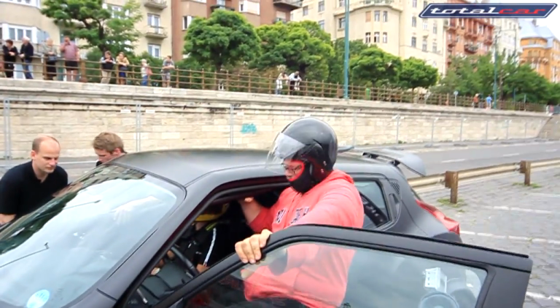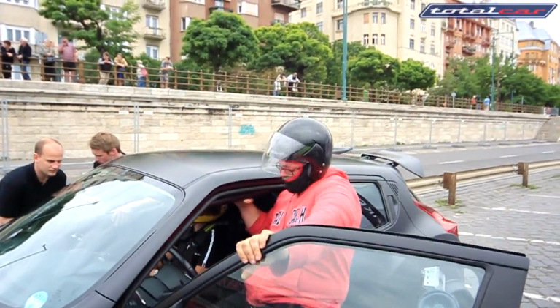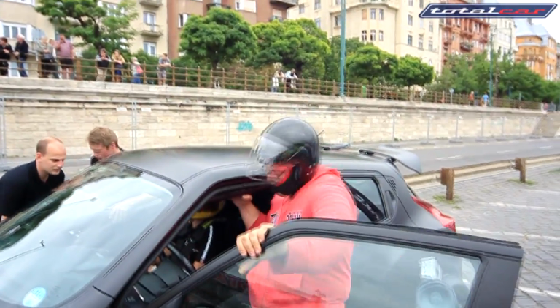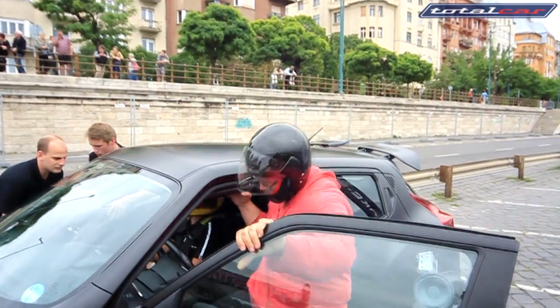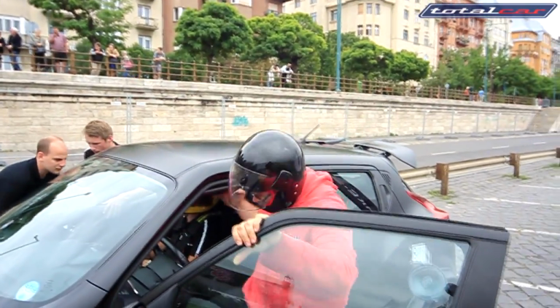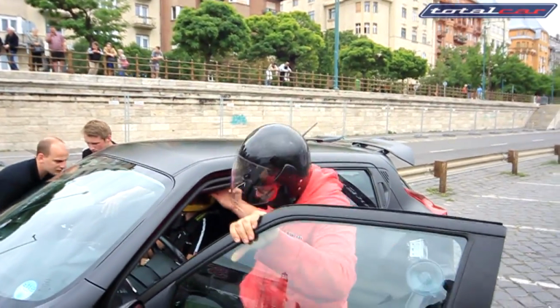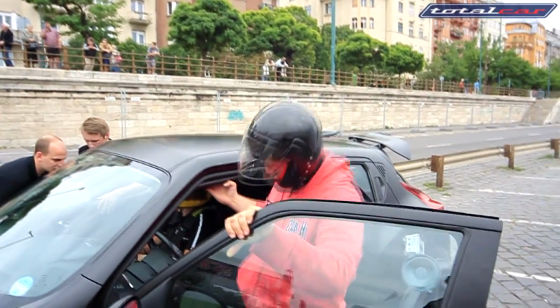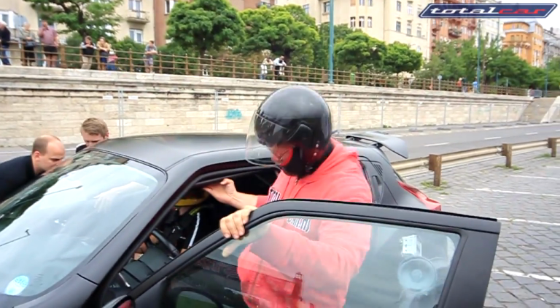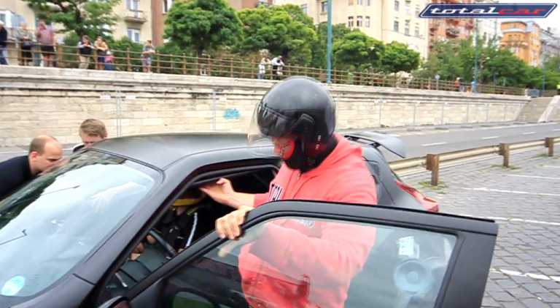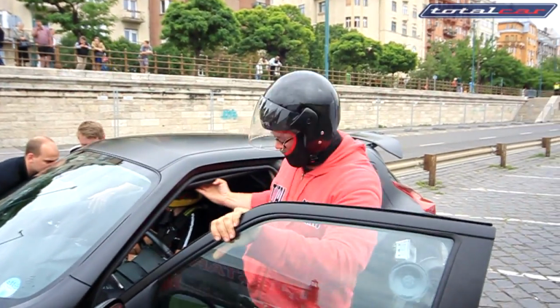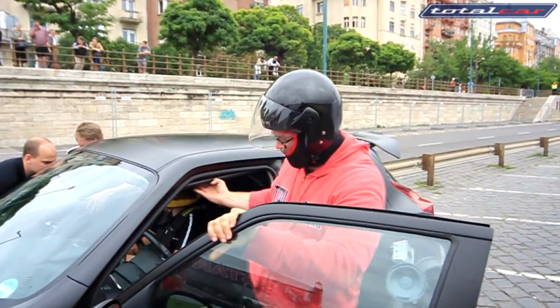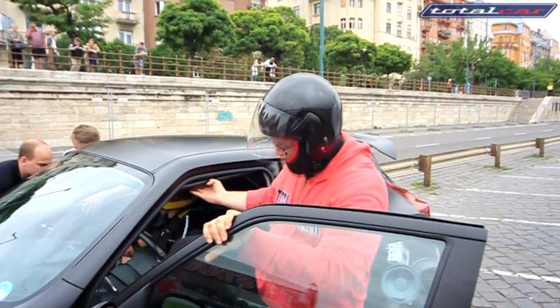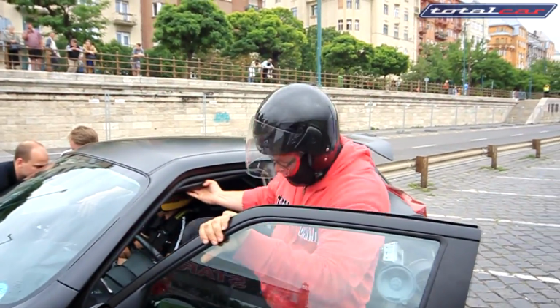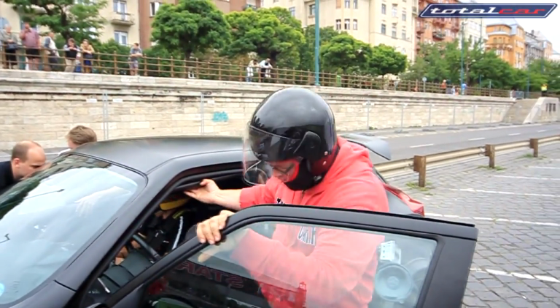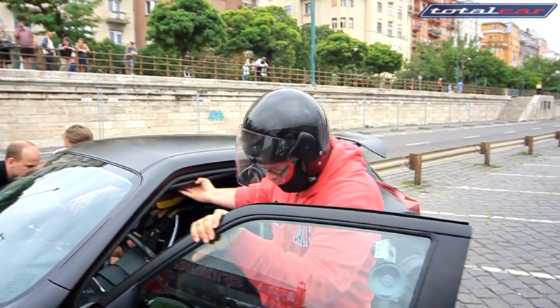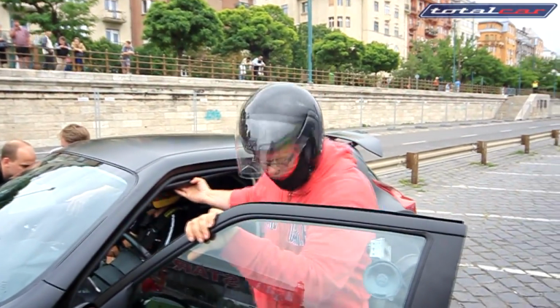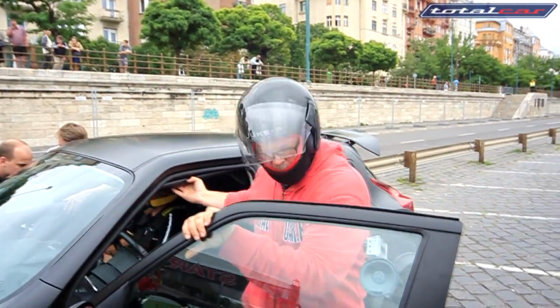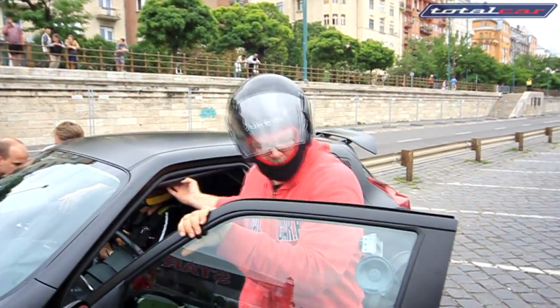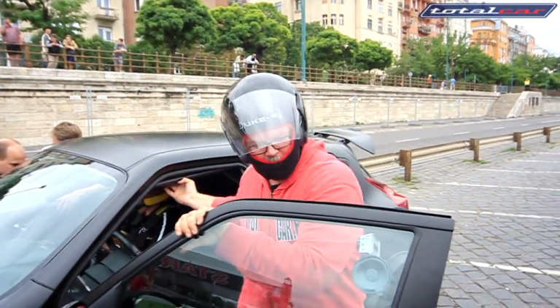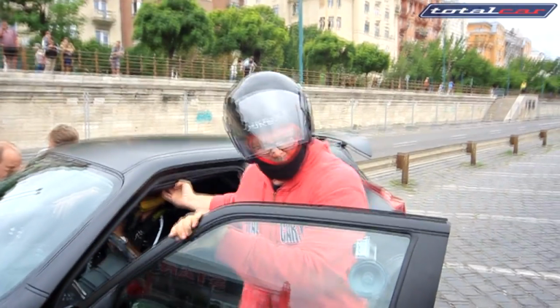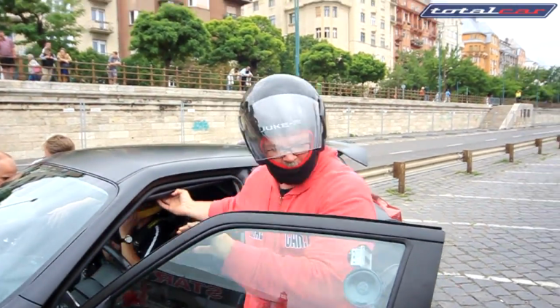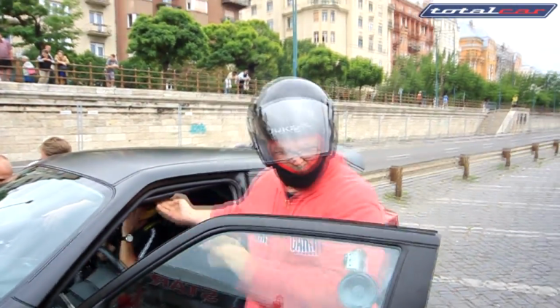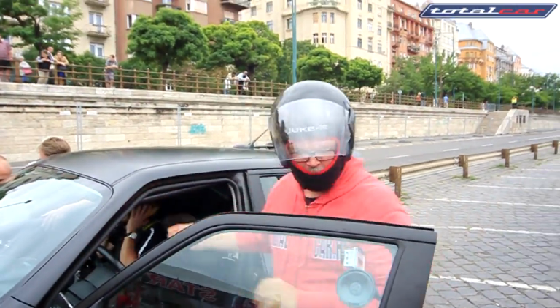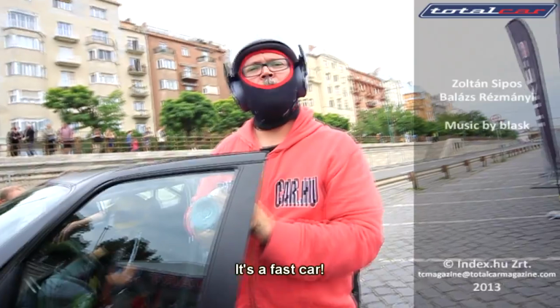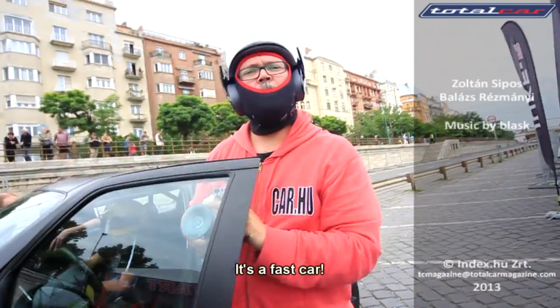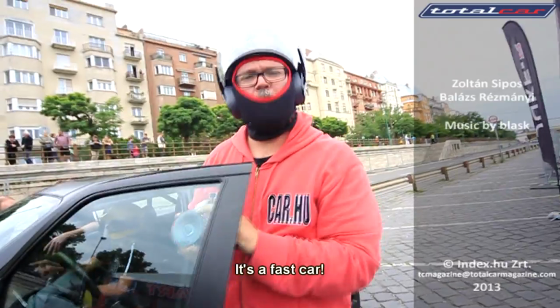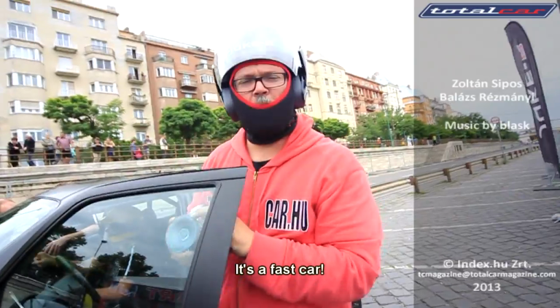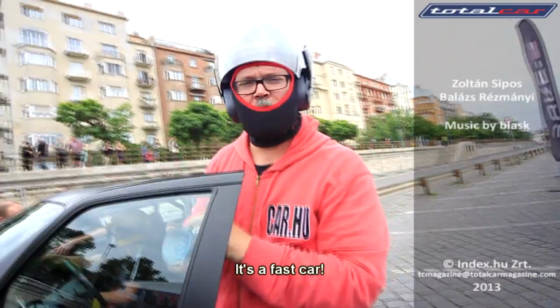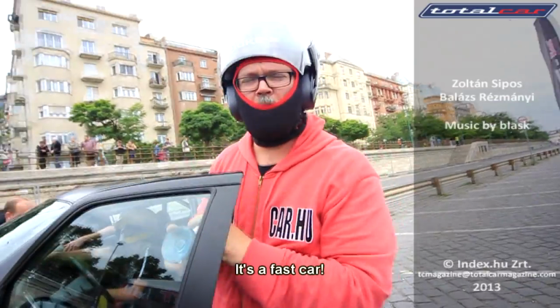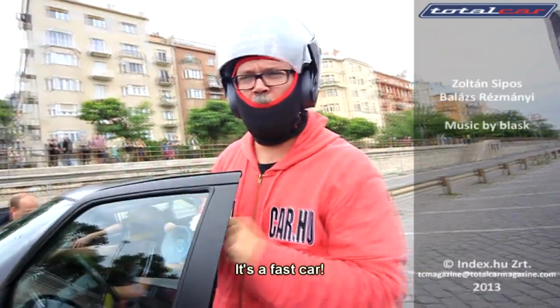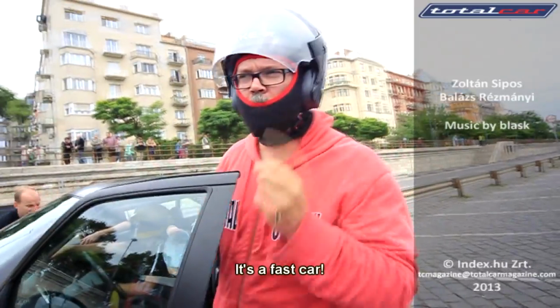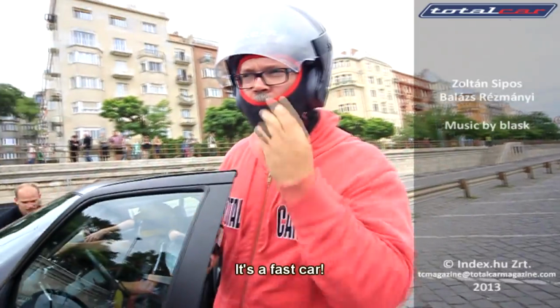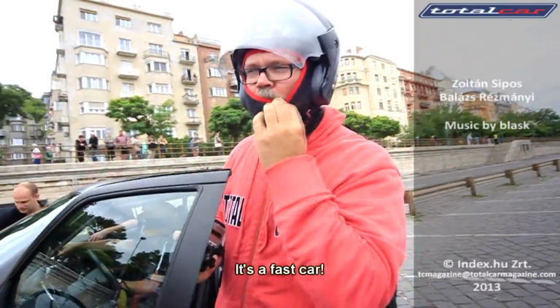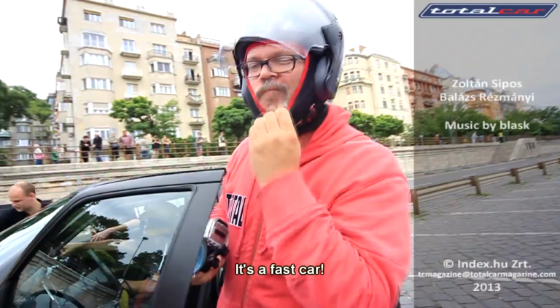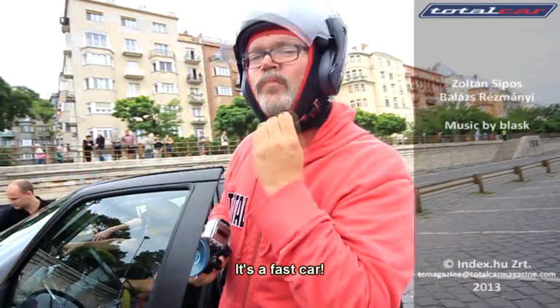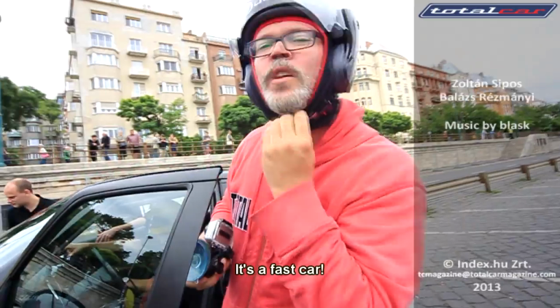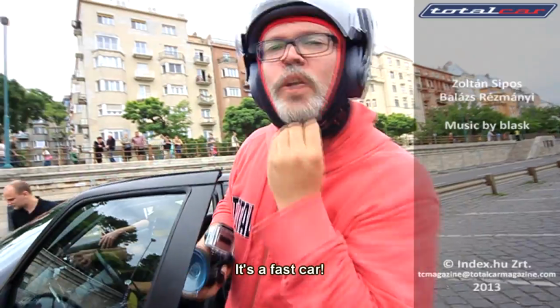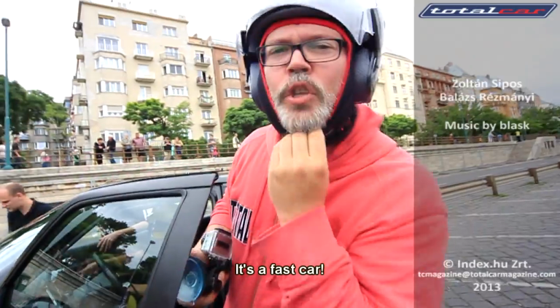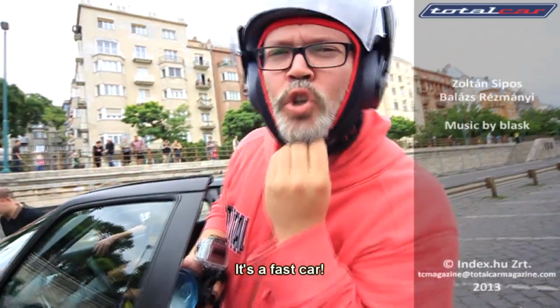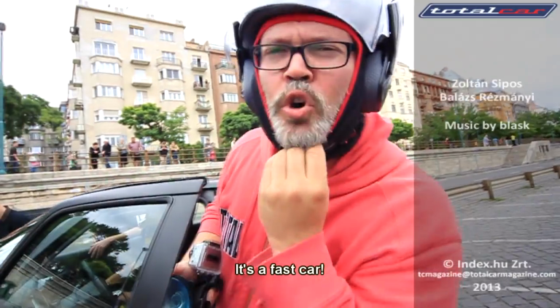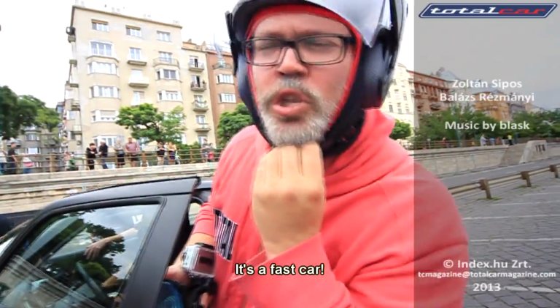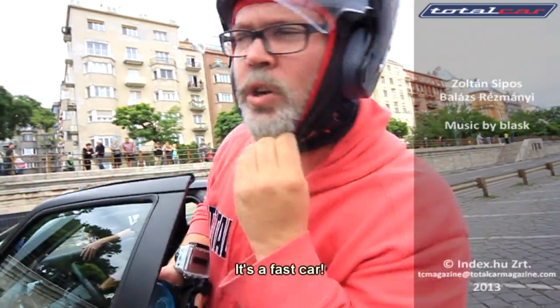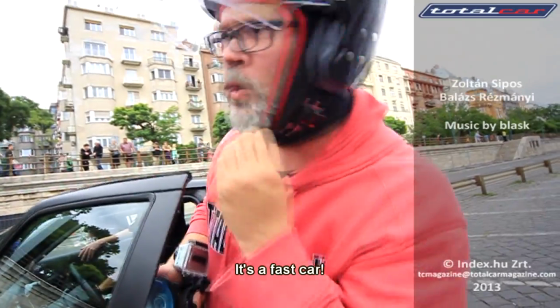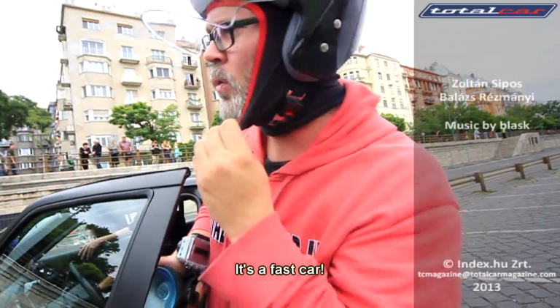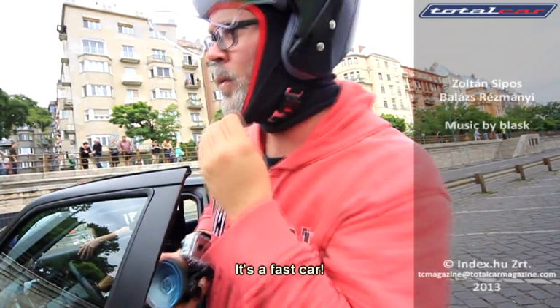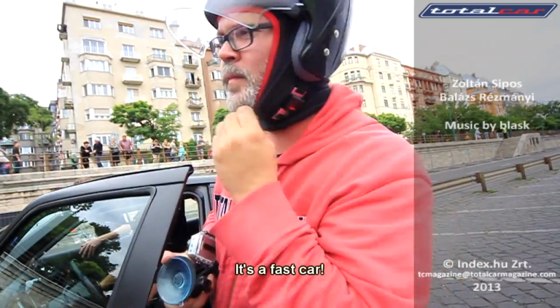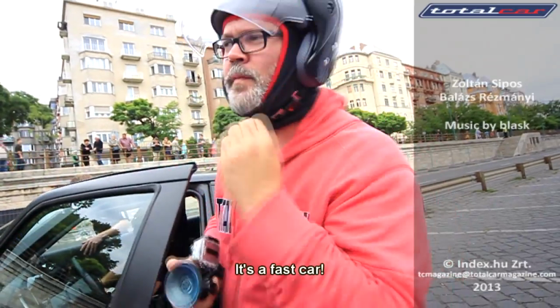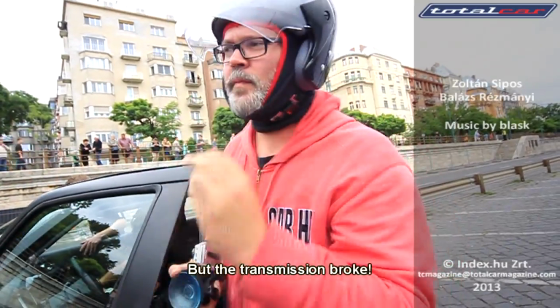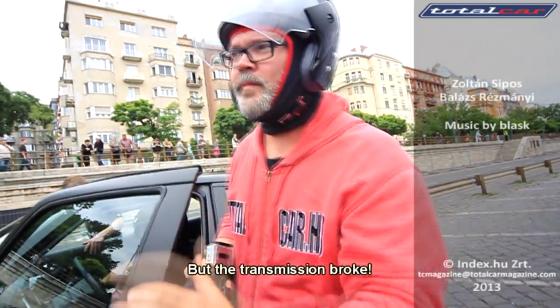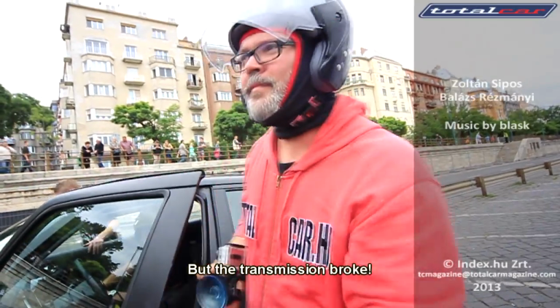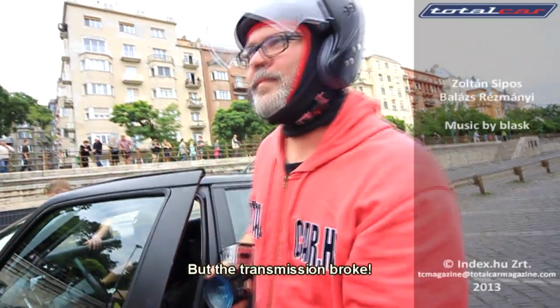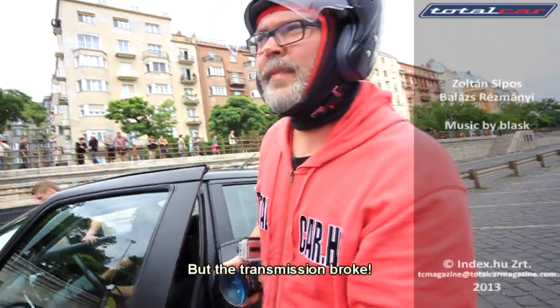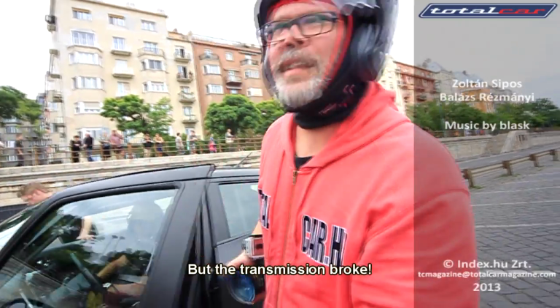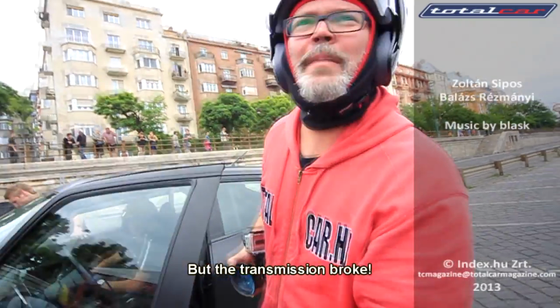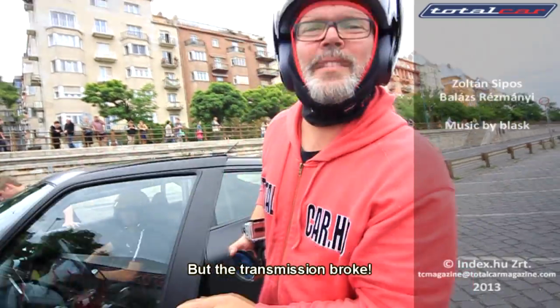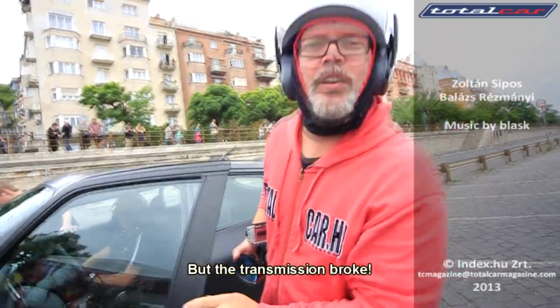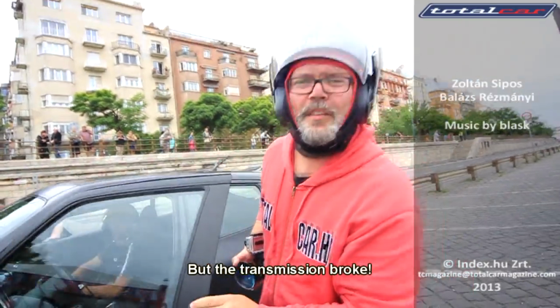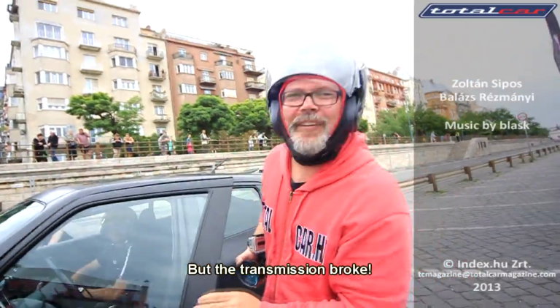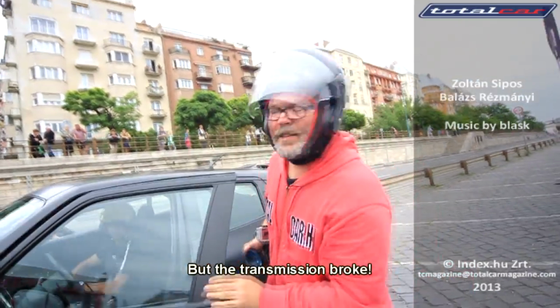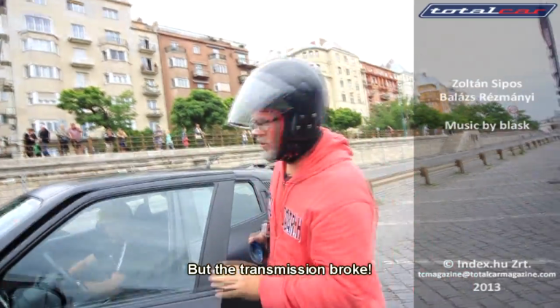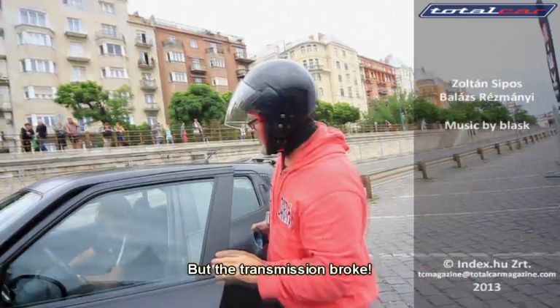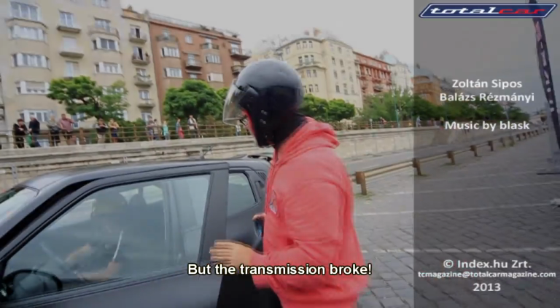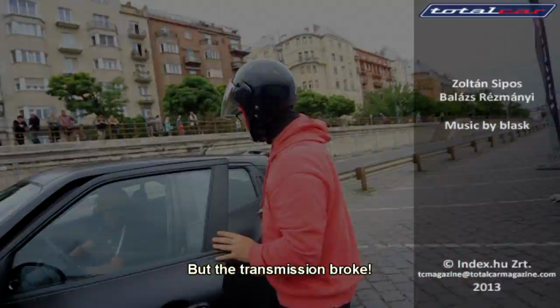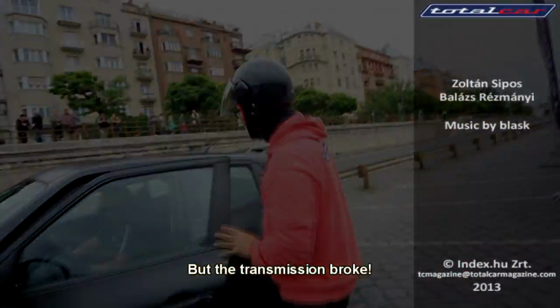It's fast, fast, fast, fast, fast. It's fast, fast, fast.